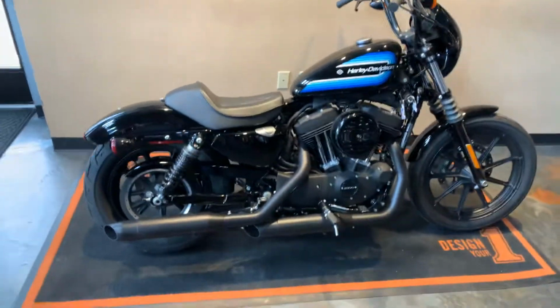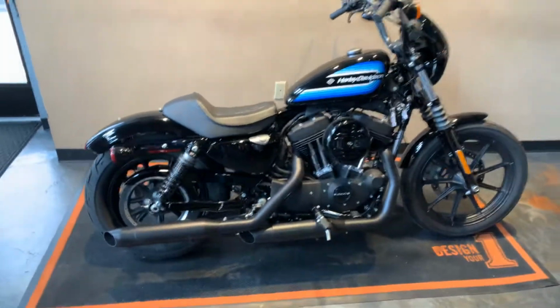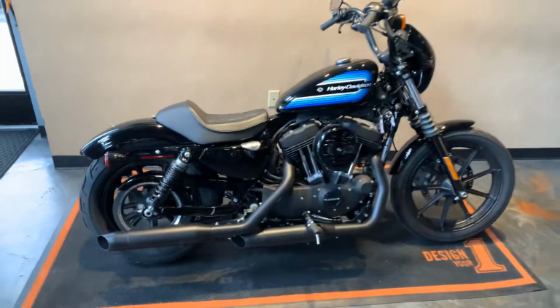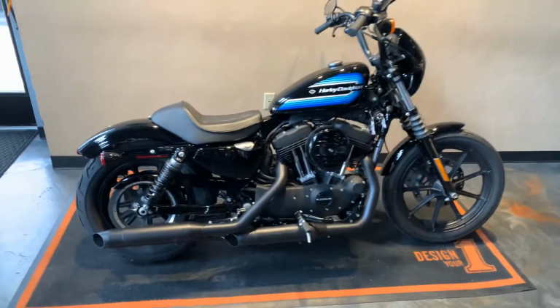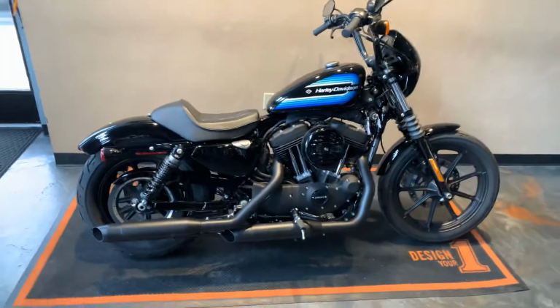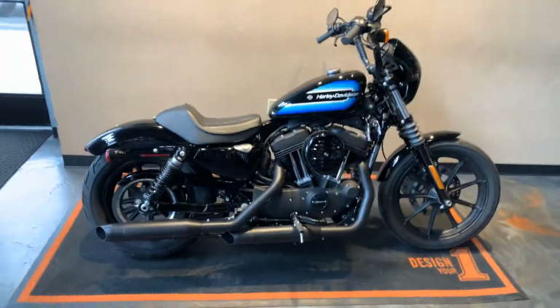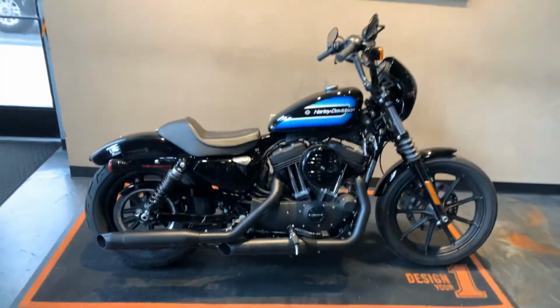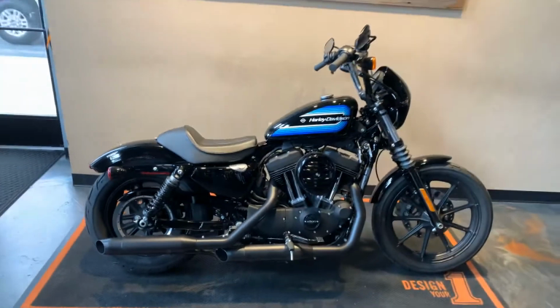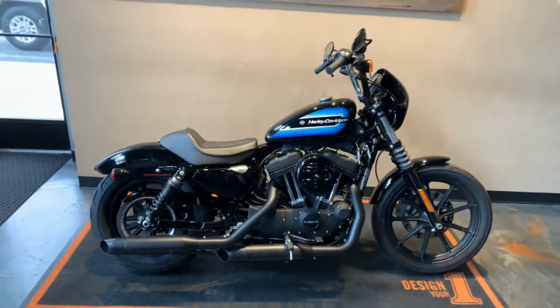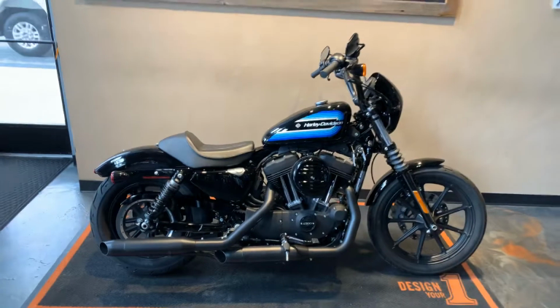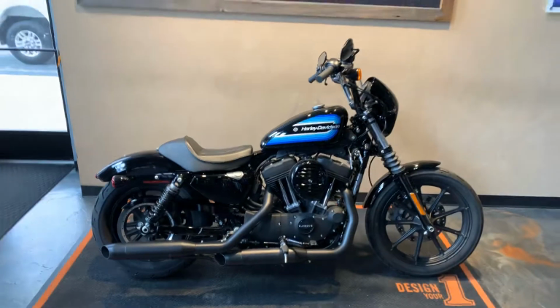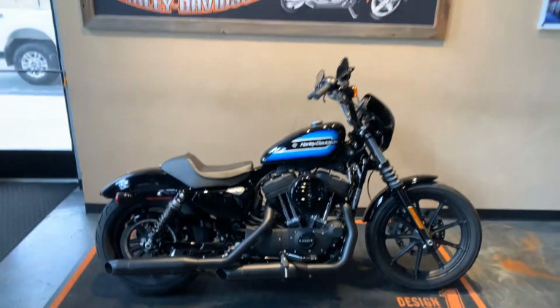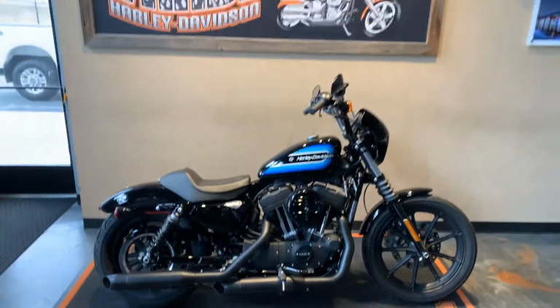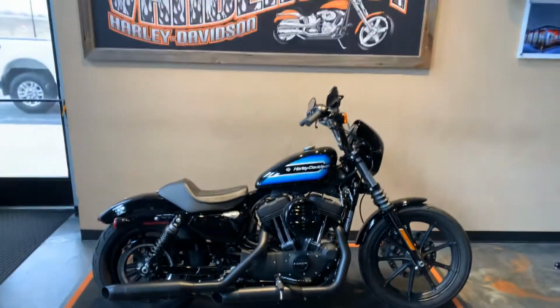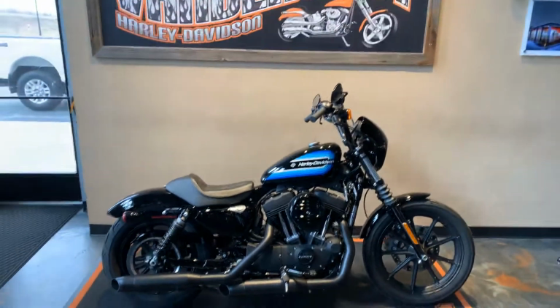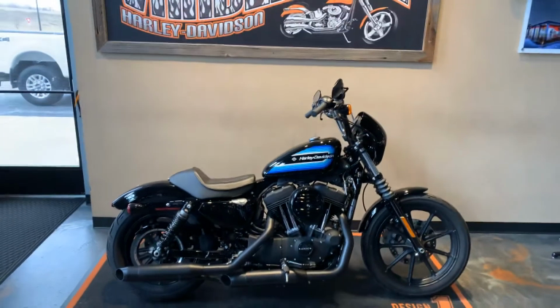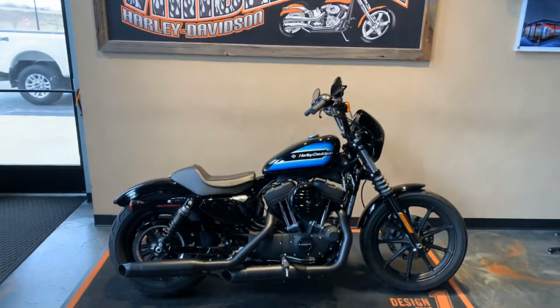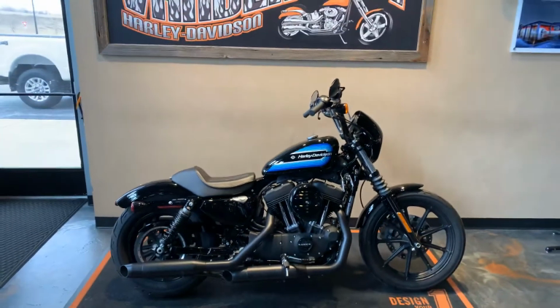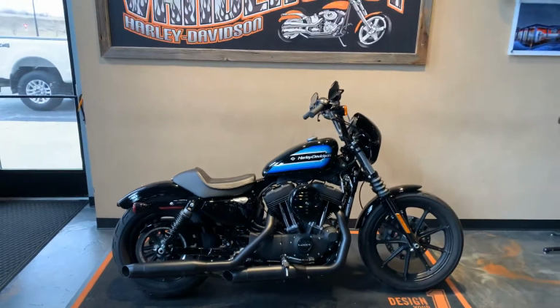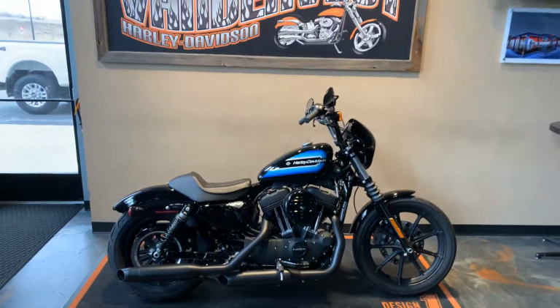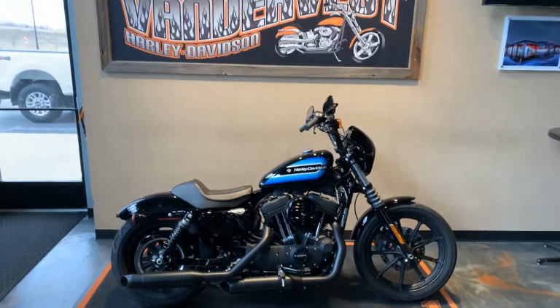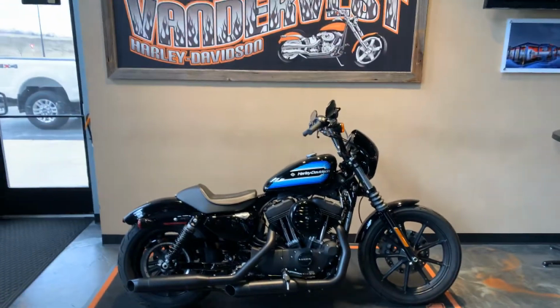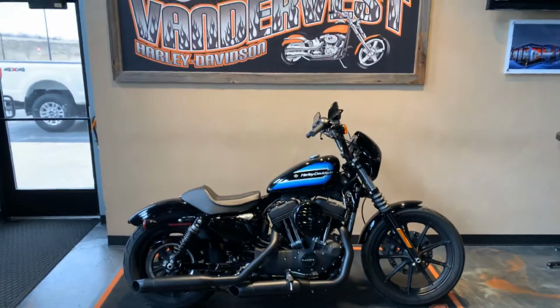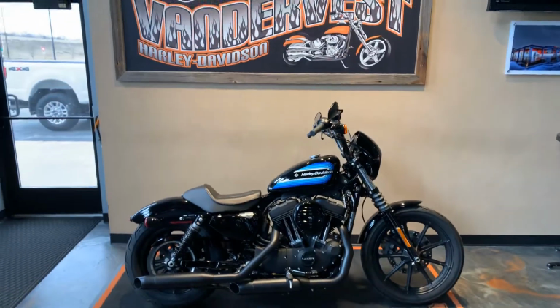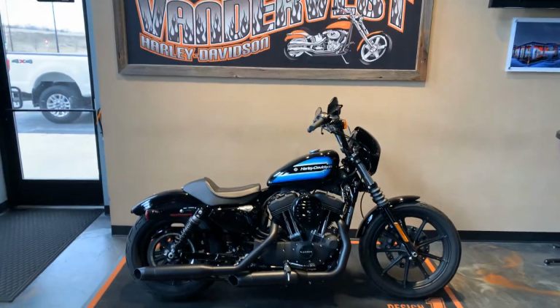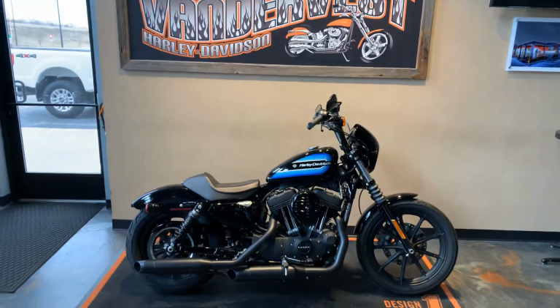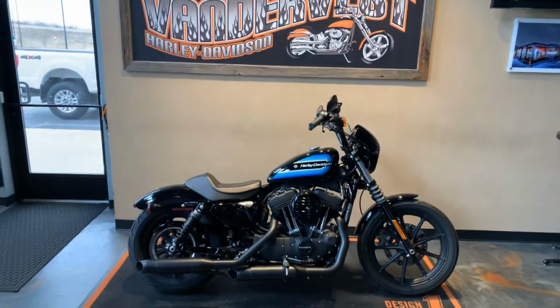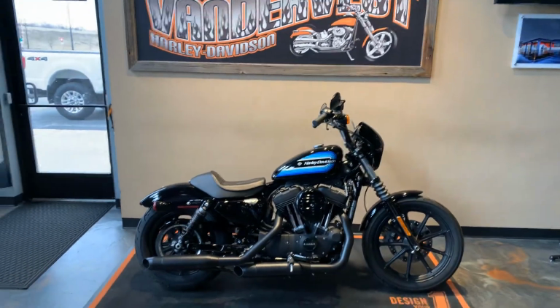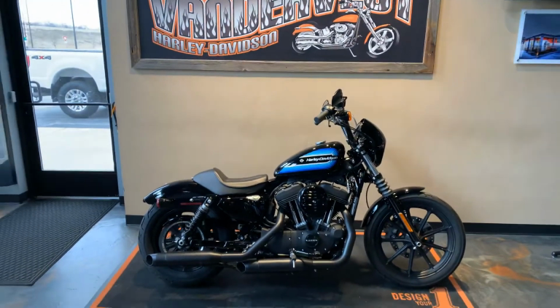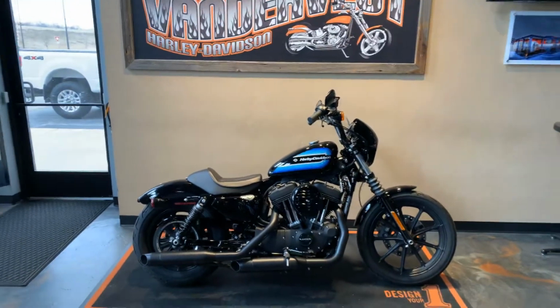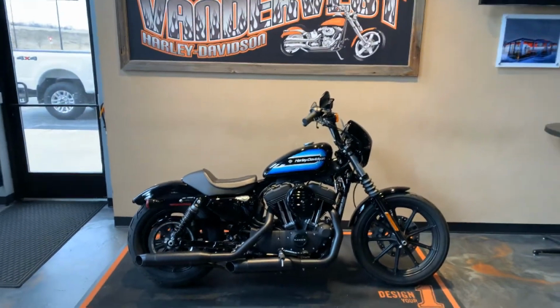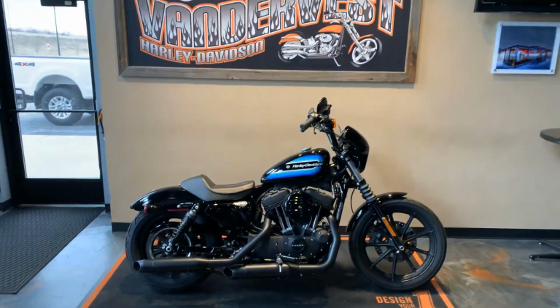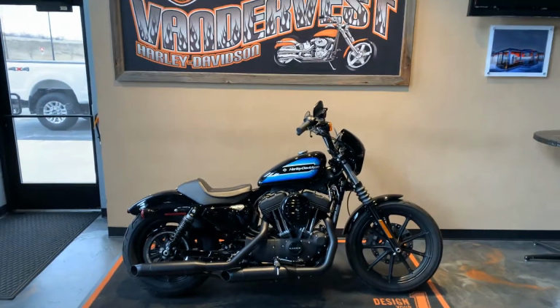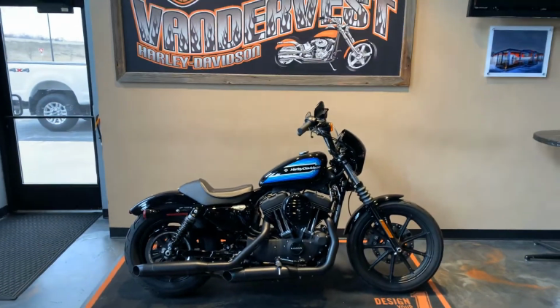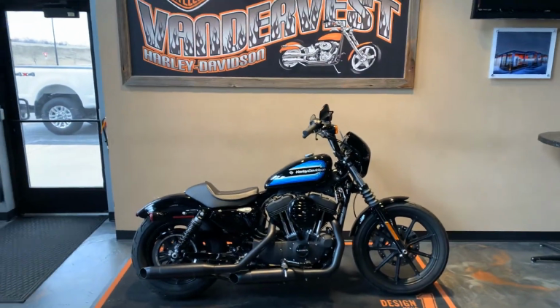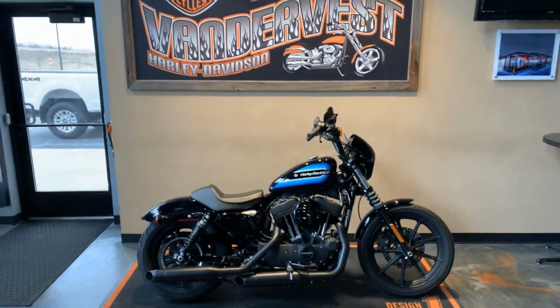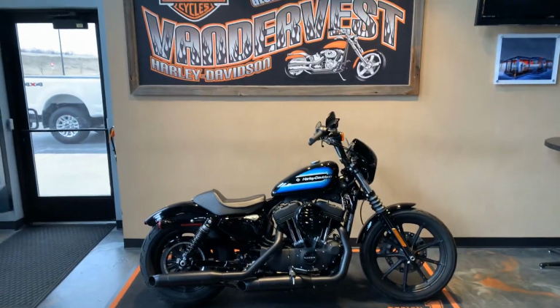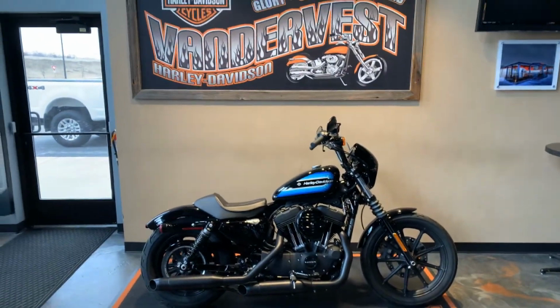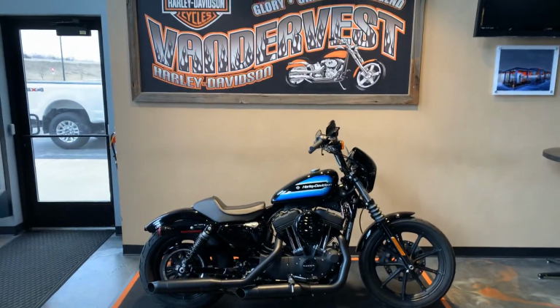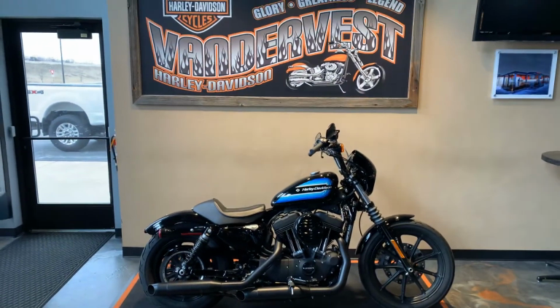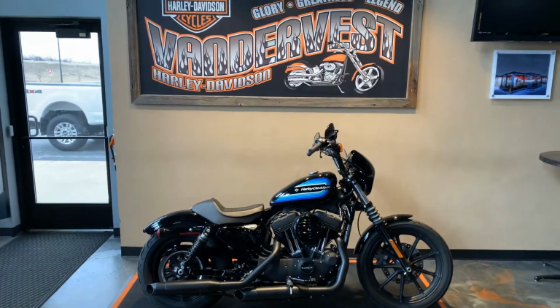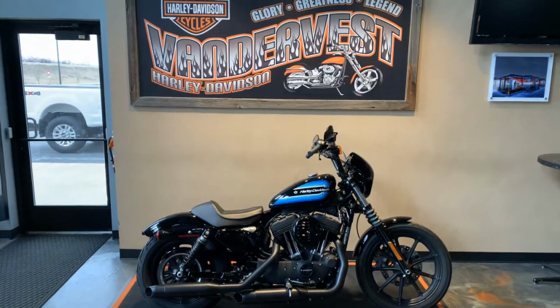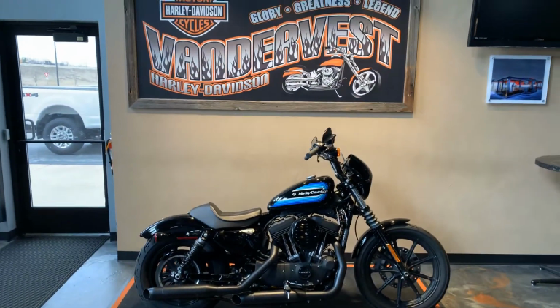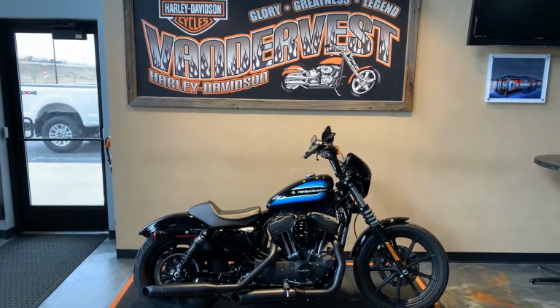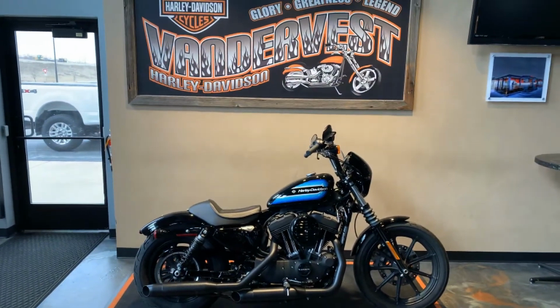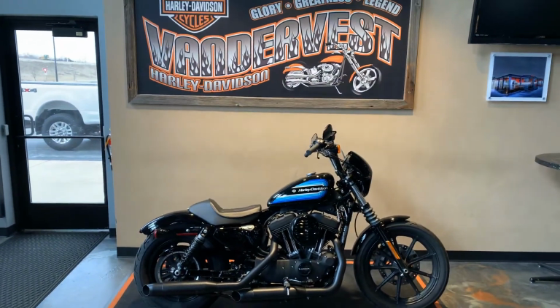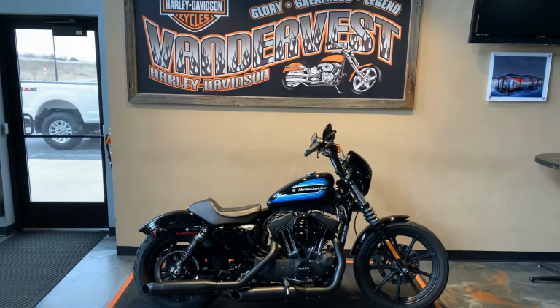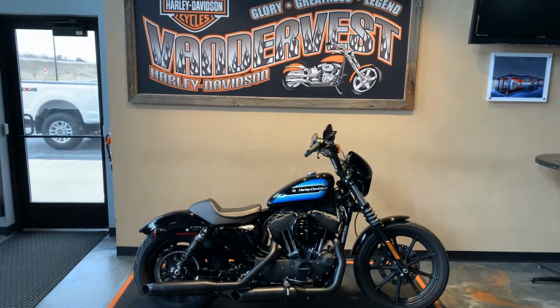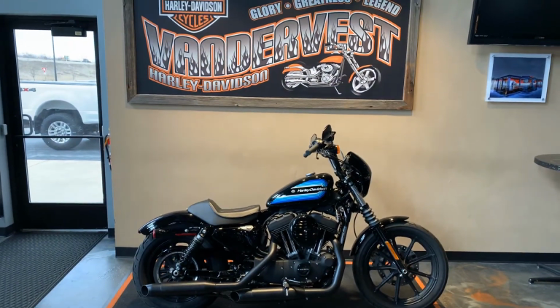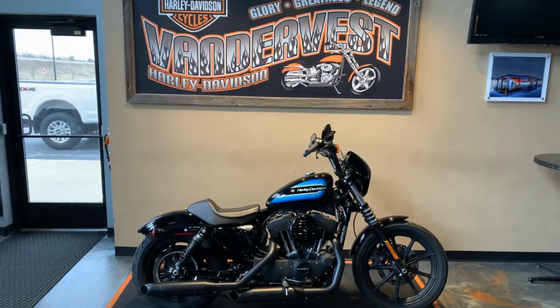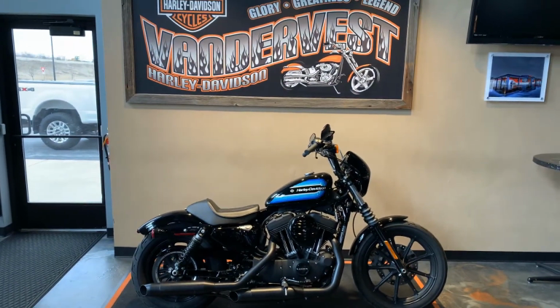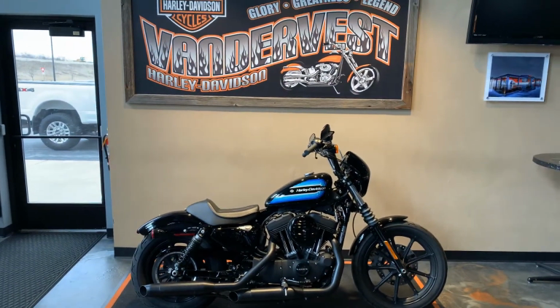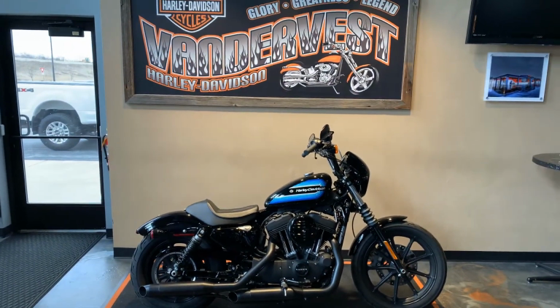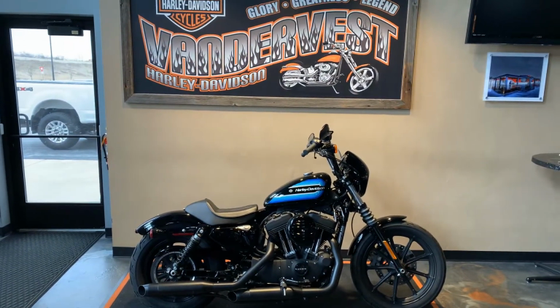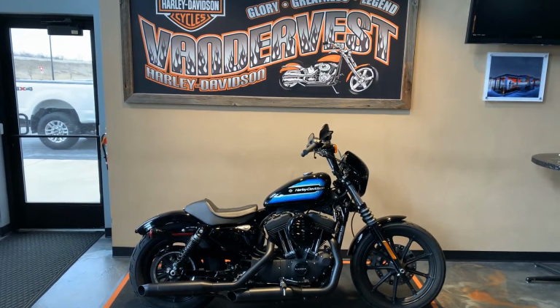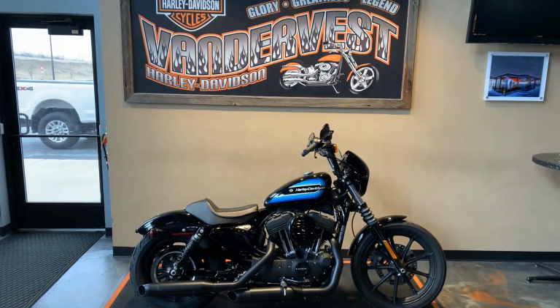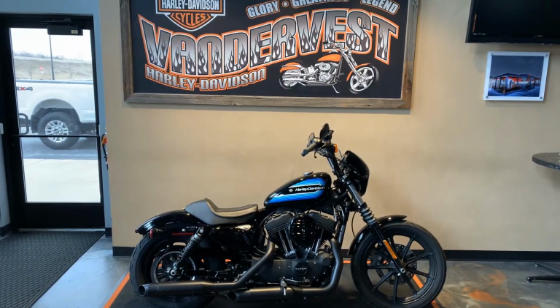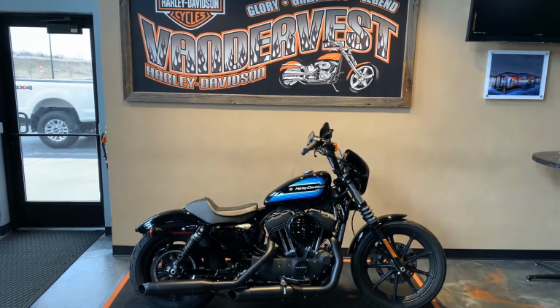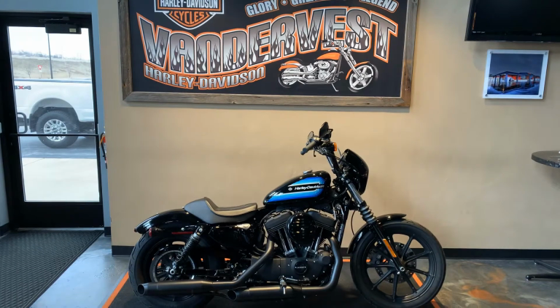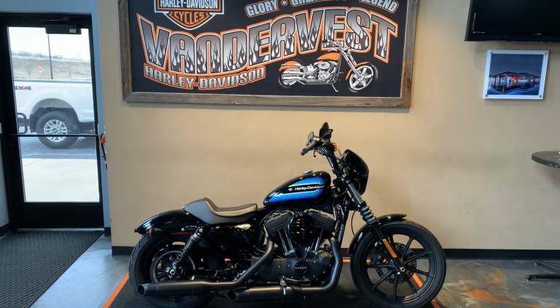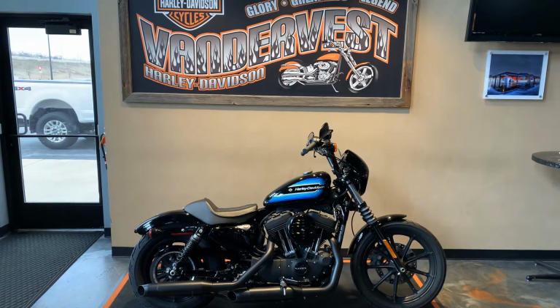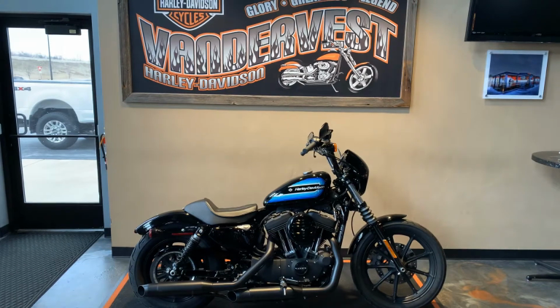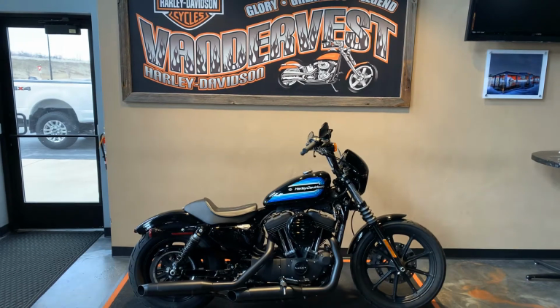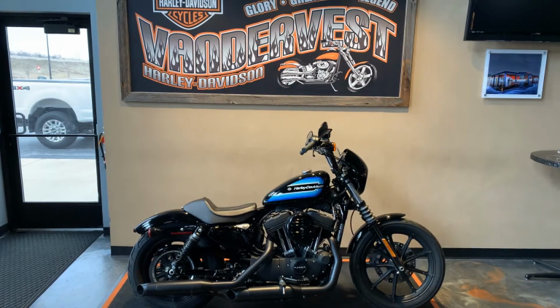Got this bike here at Vandervest Harley-Davidson, 1966 Develop Avenue. Phone number is 920-498-8822.